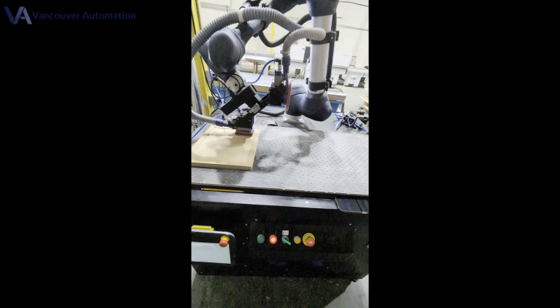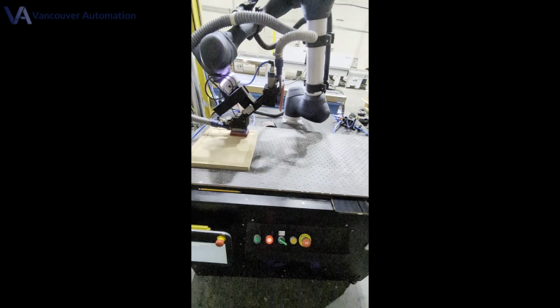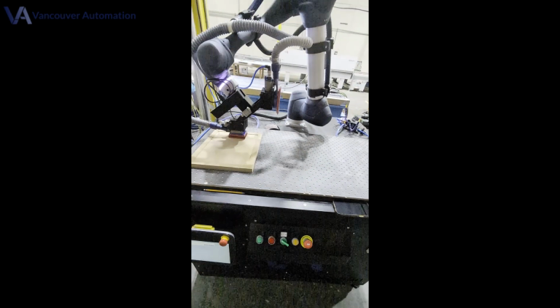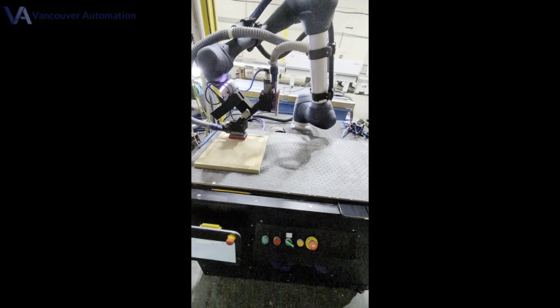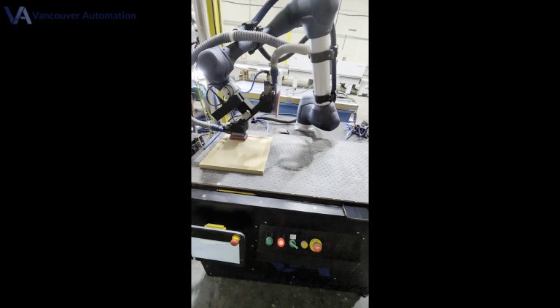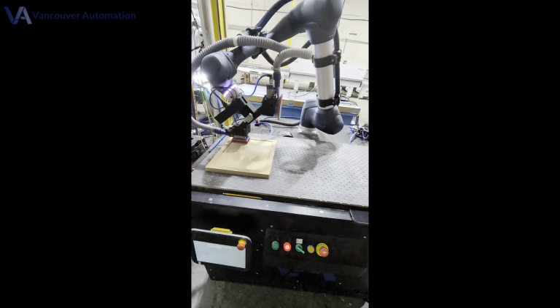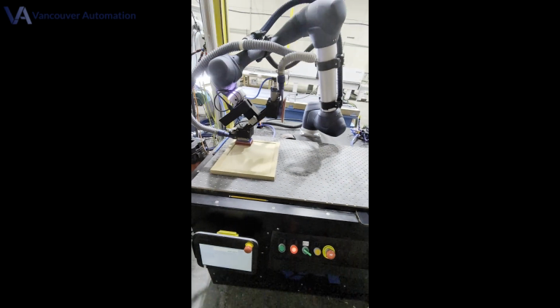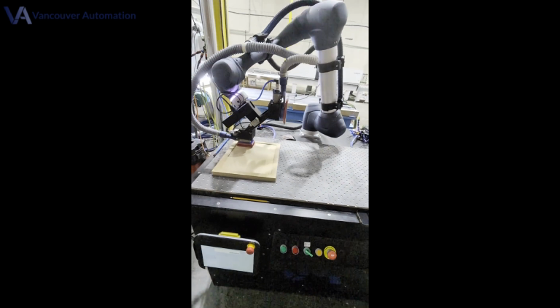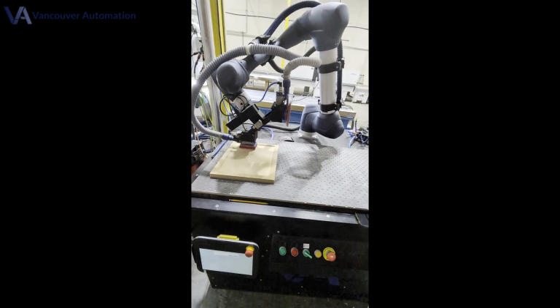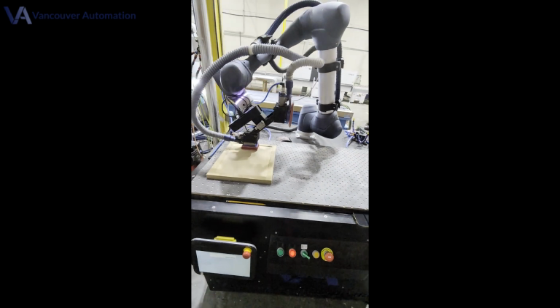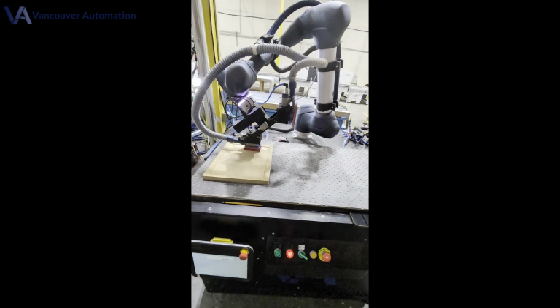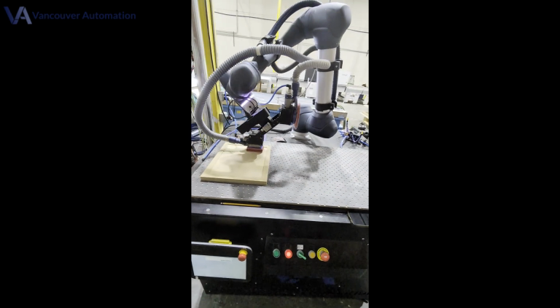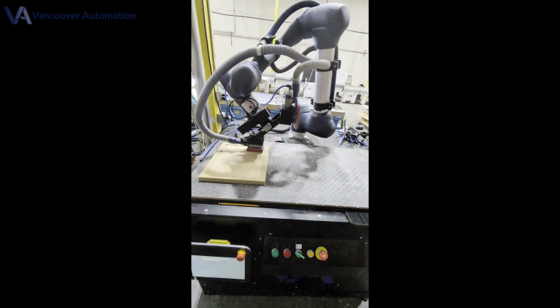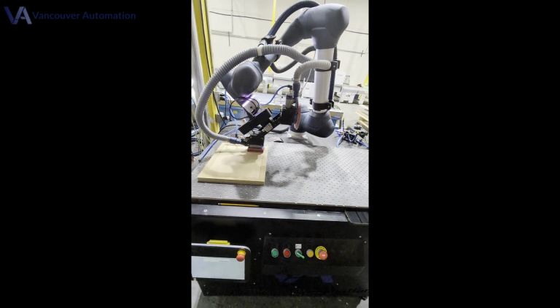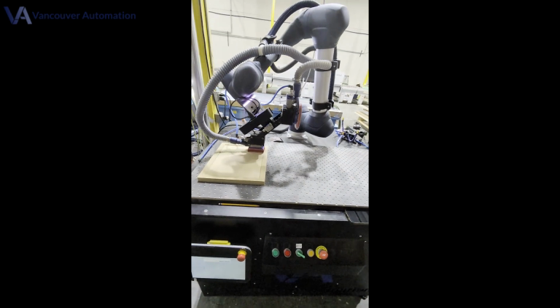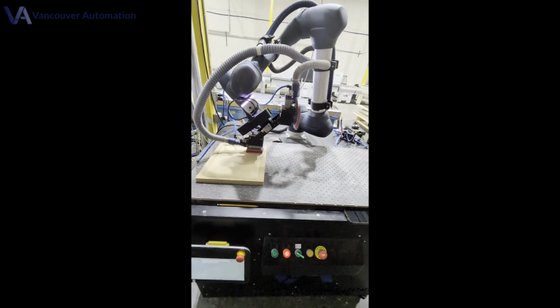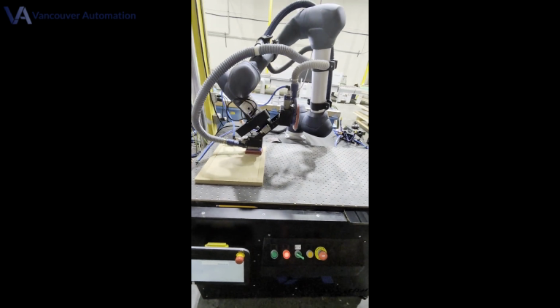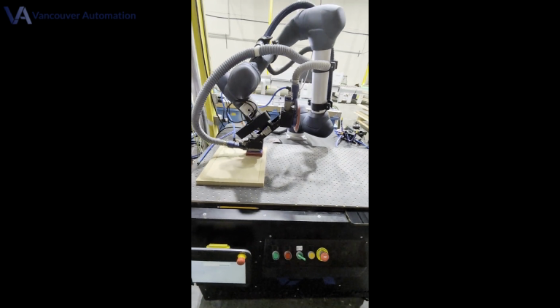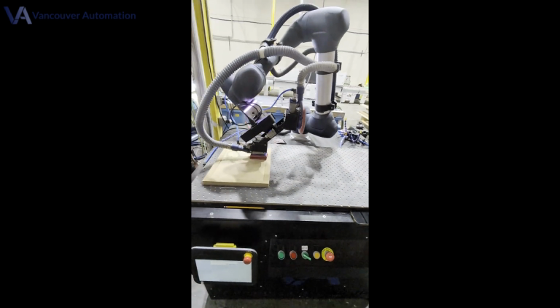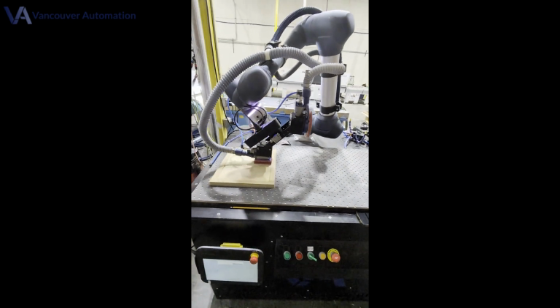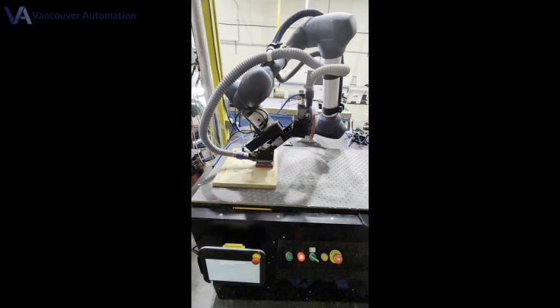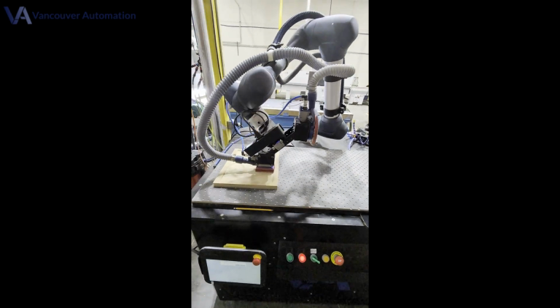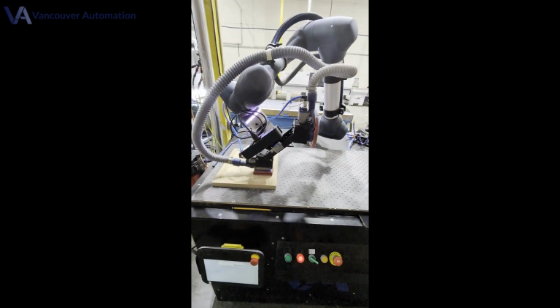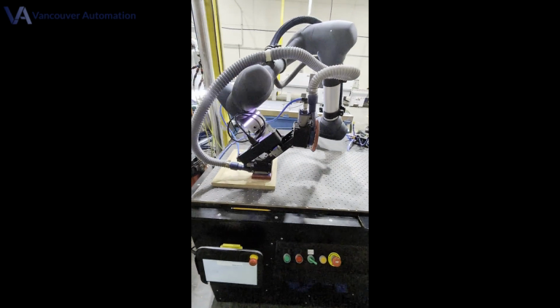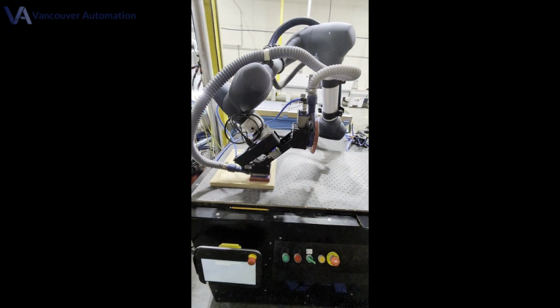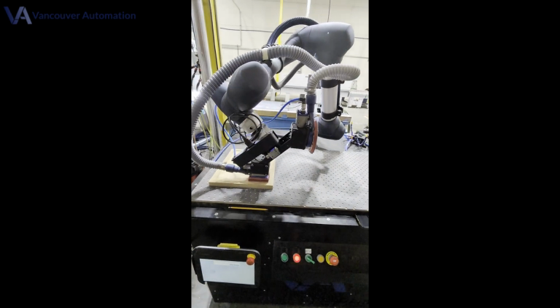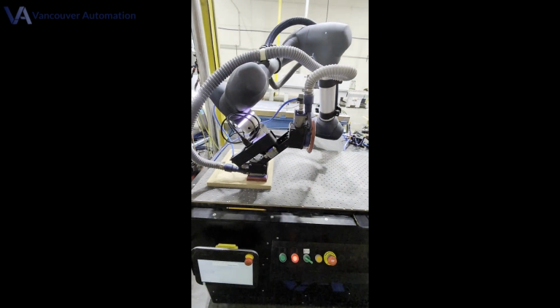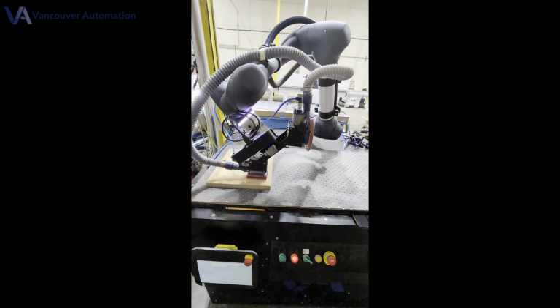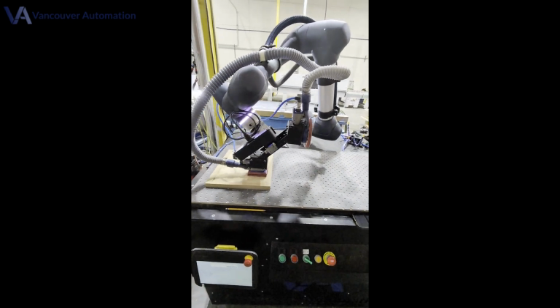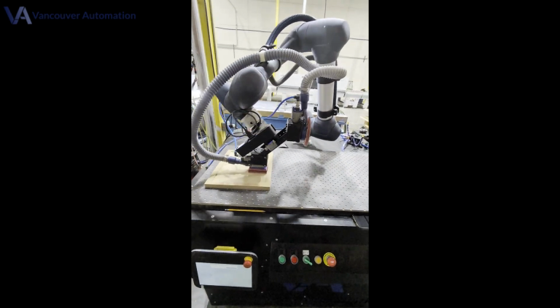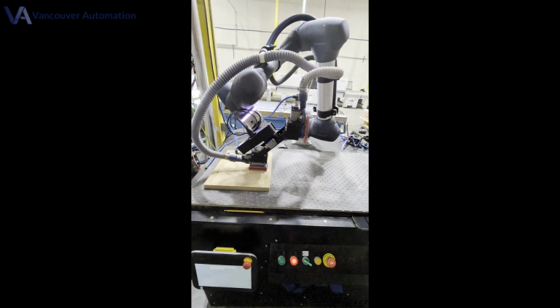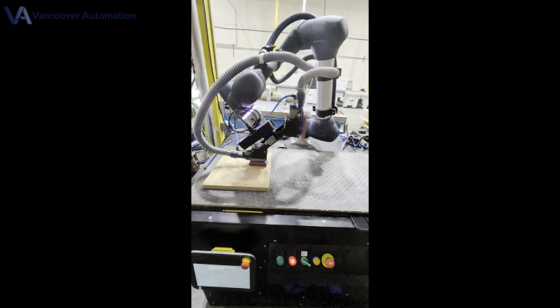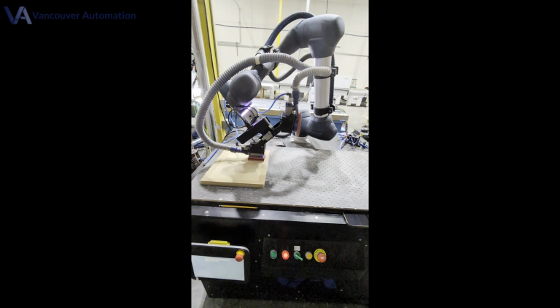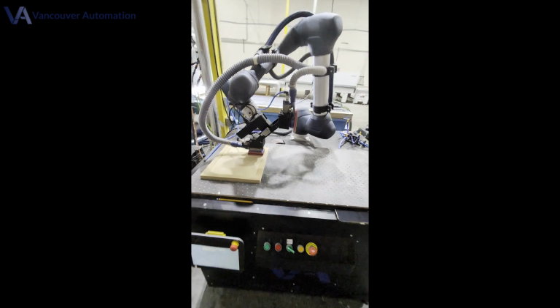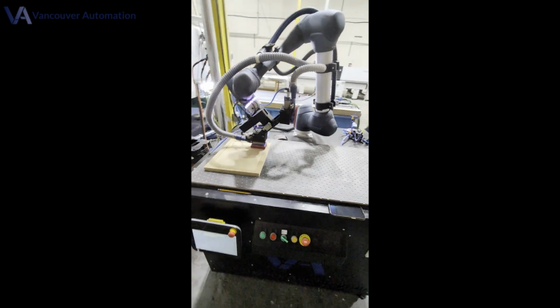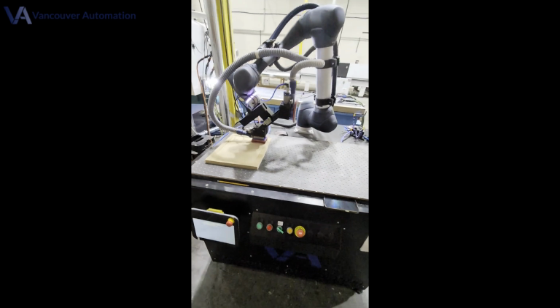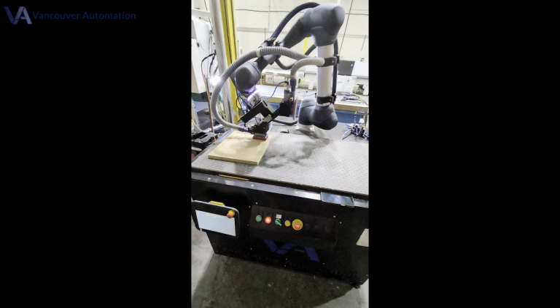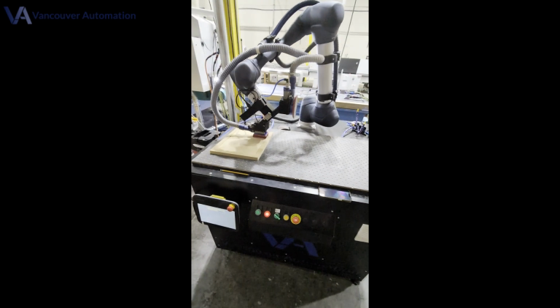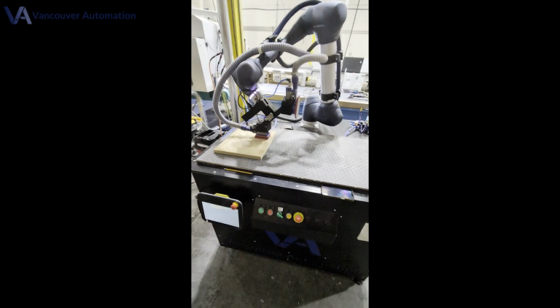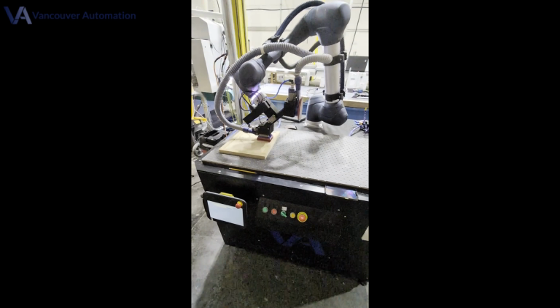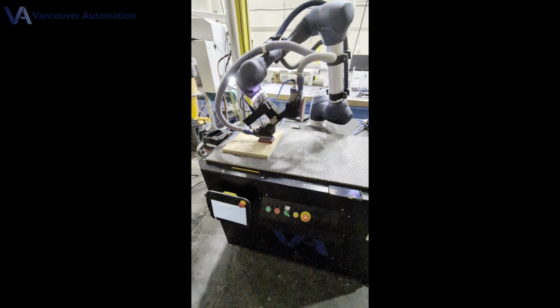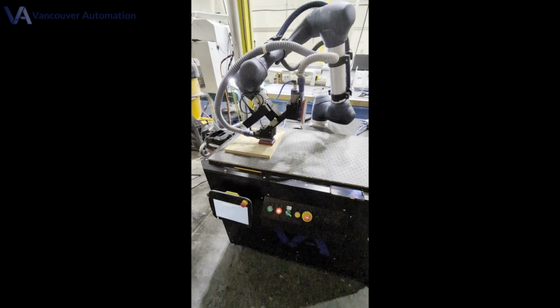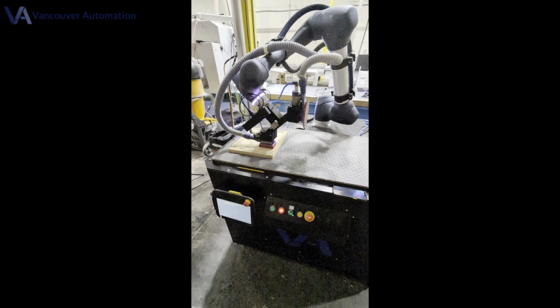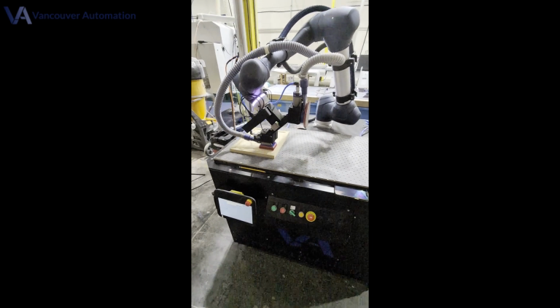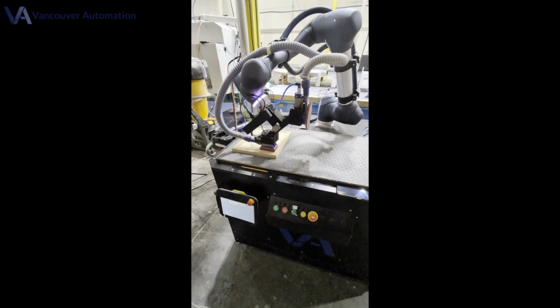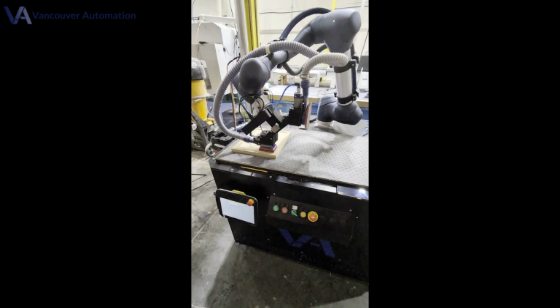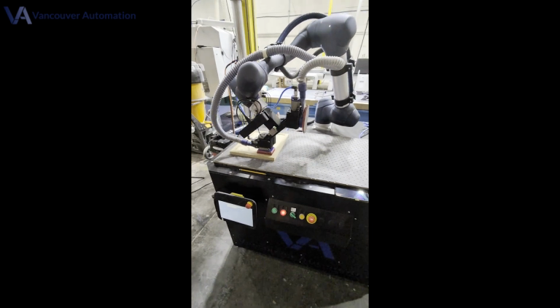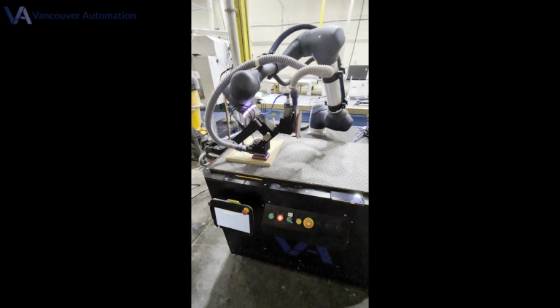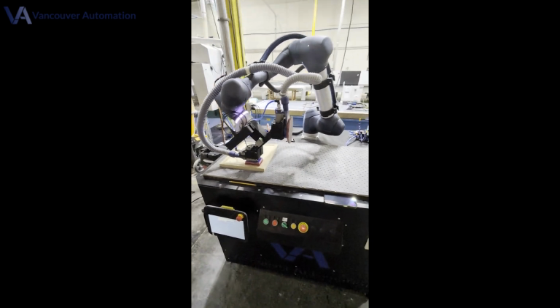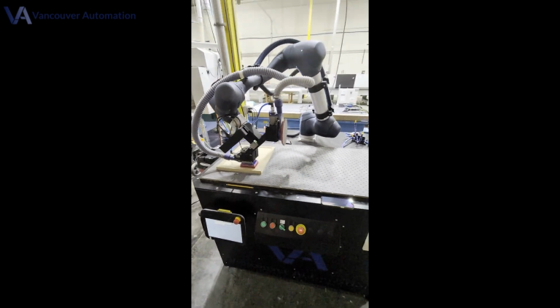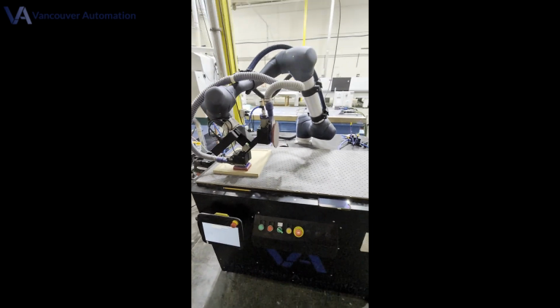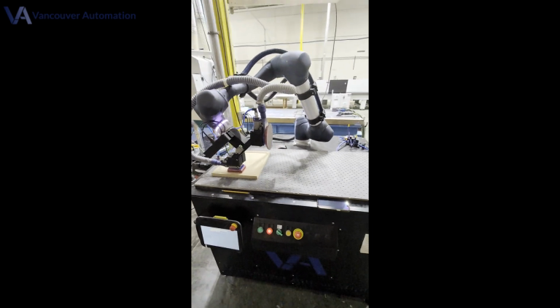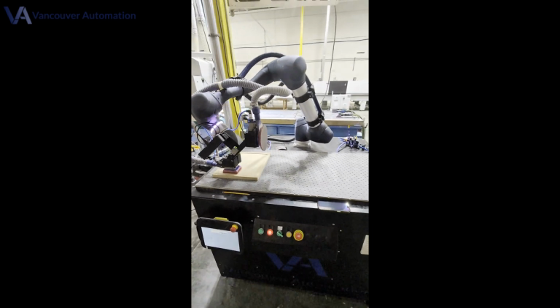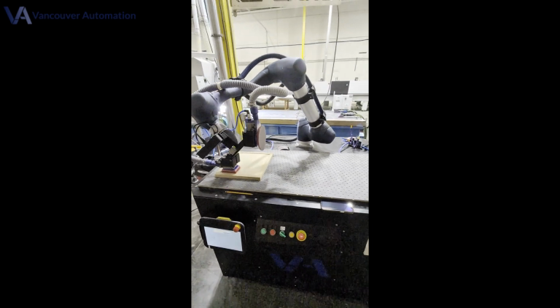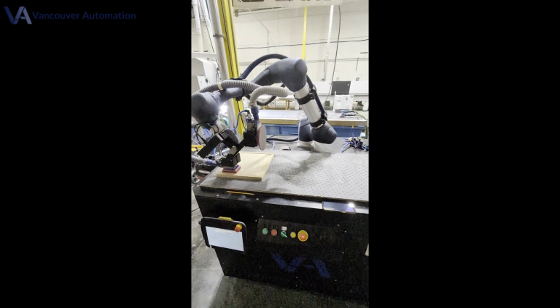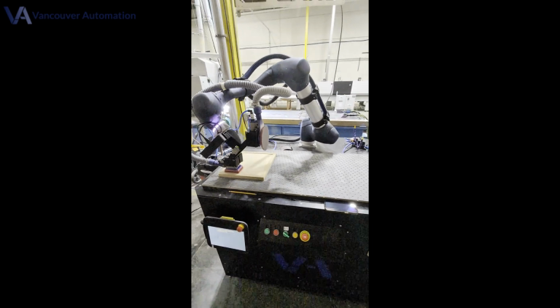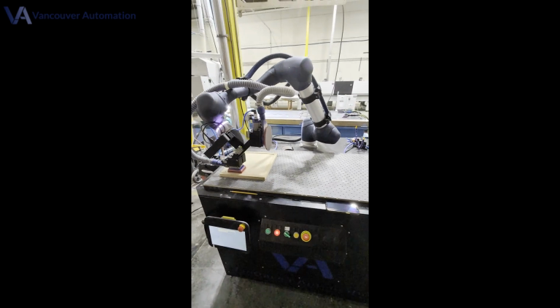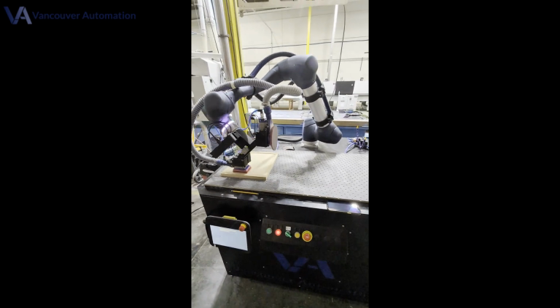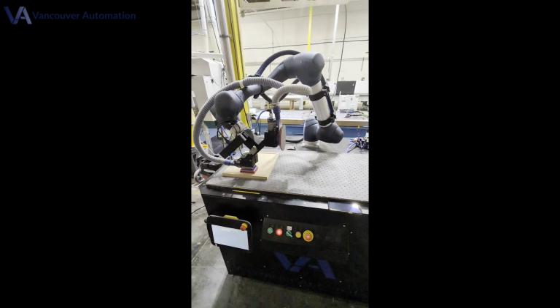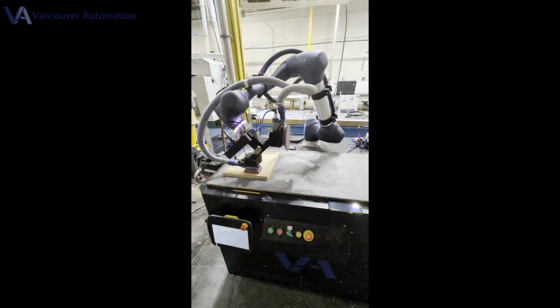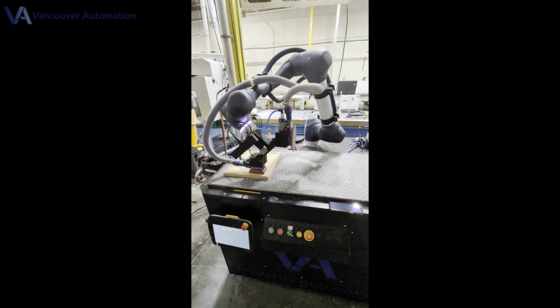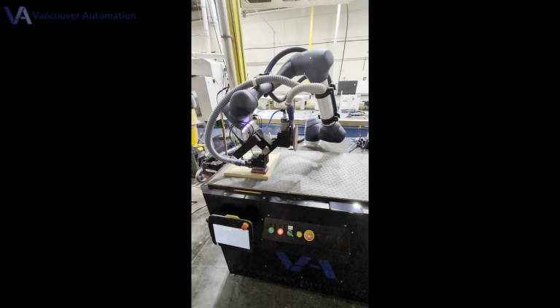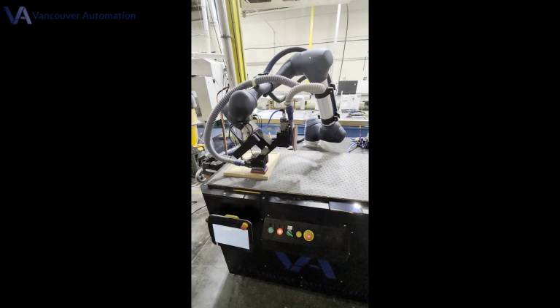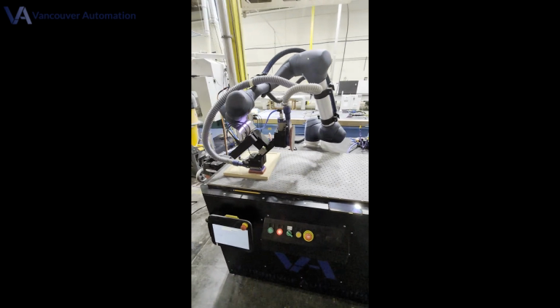The payoff? Showroom-grade edges, mirror-flat faces, and far less time spent with a hand sander in a human's grip.